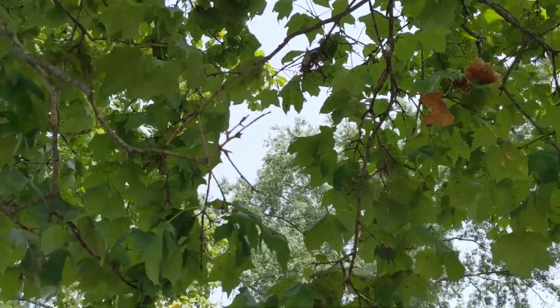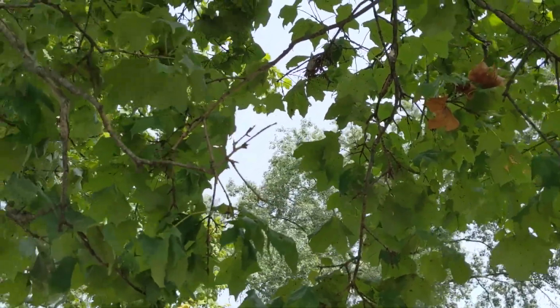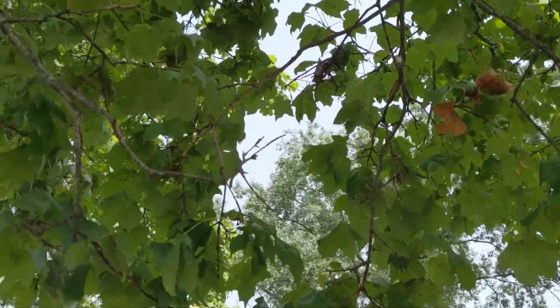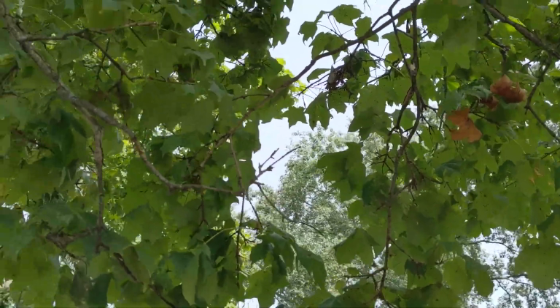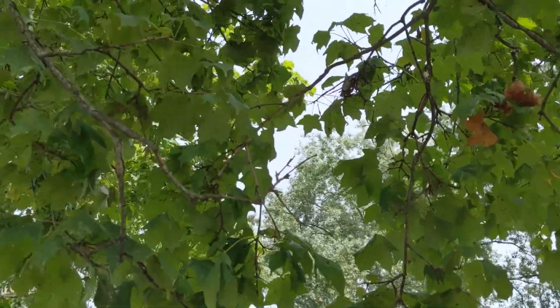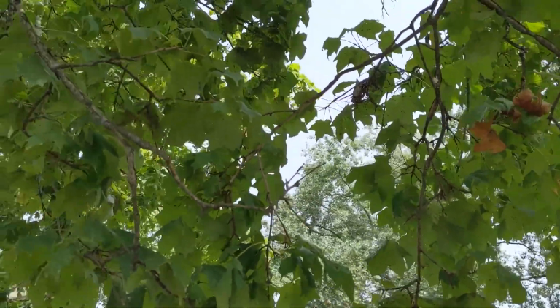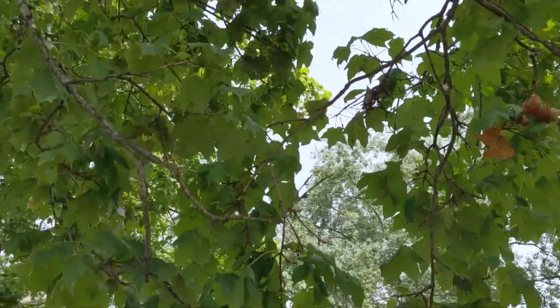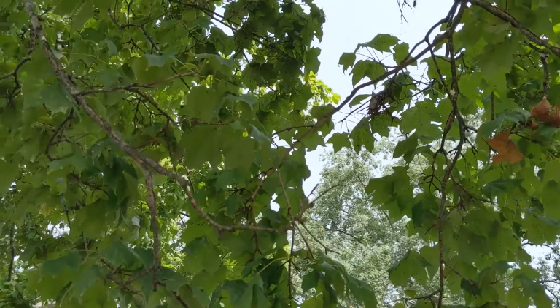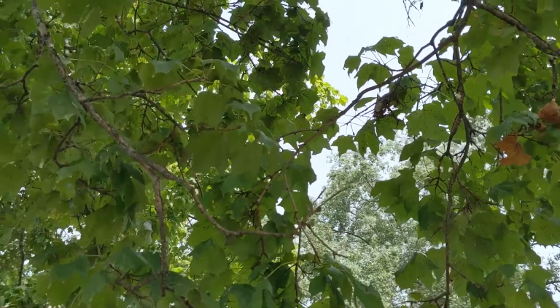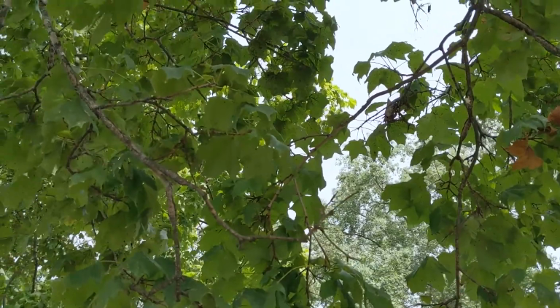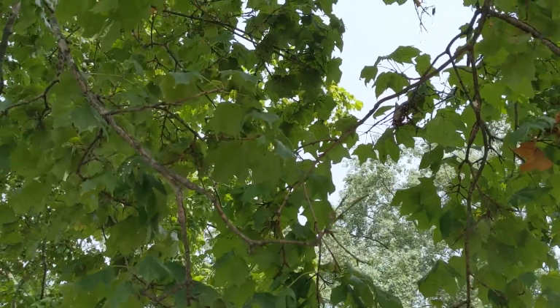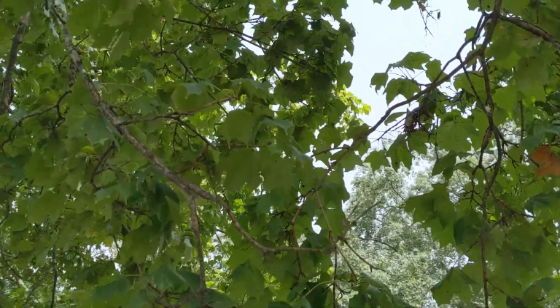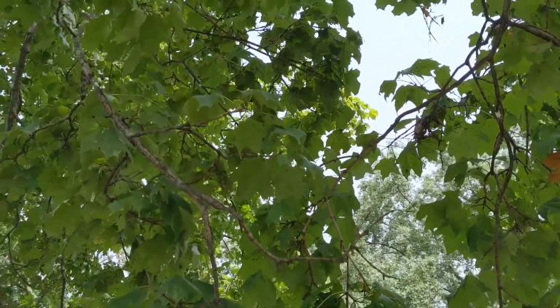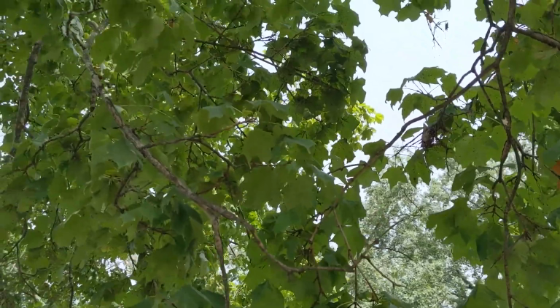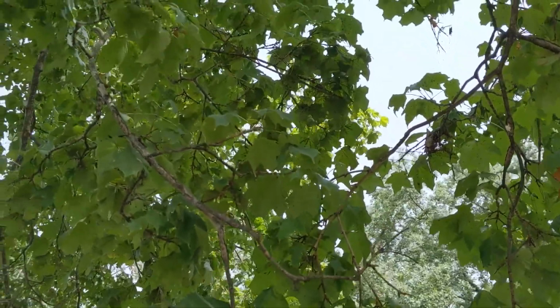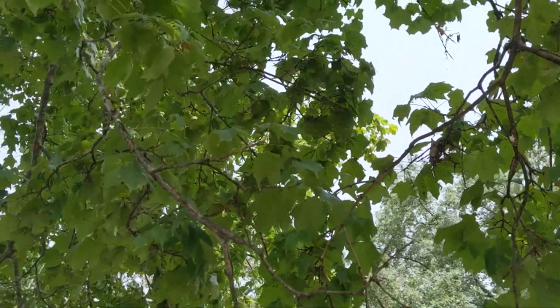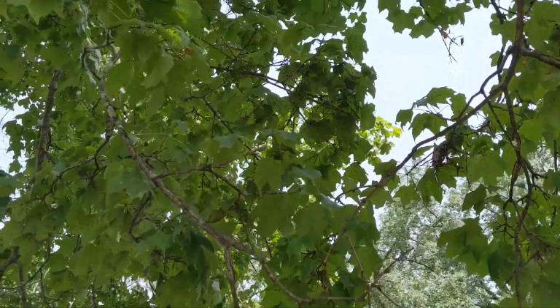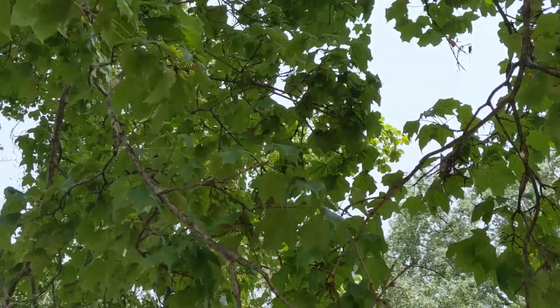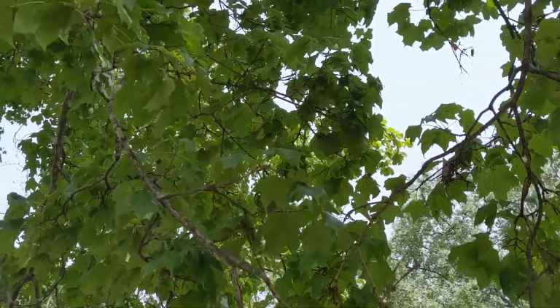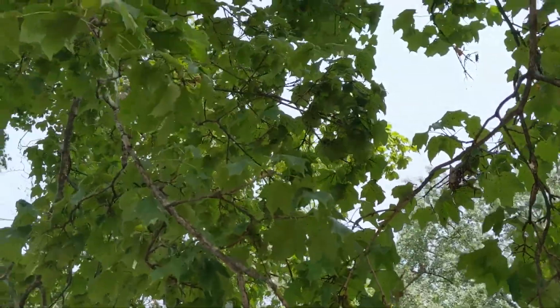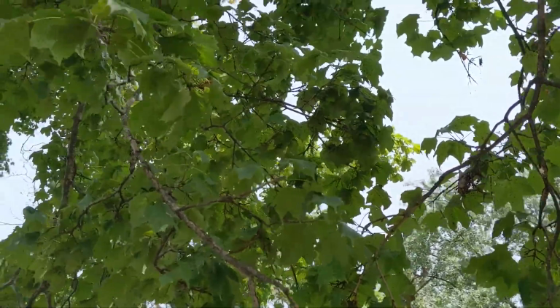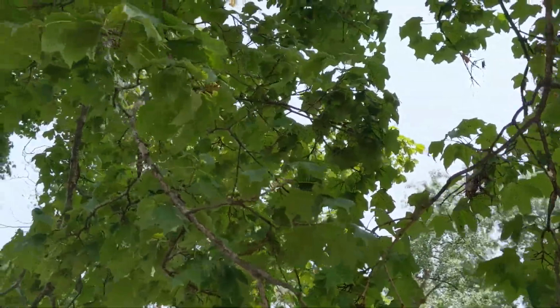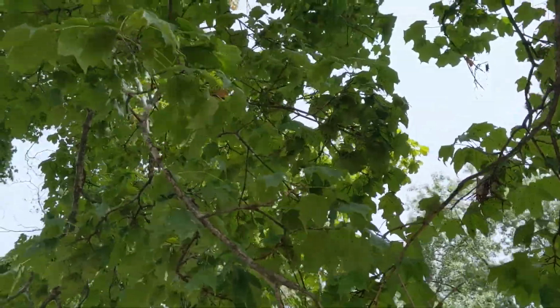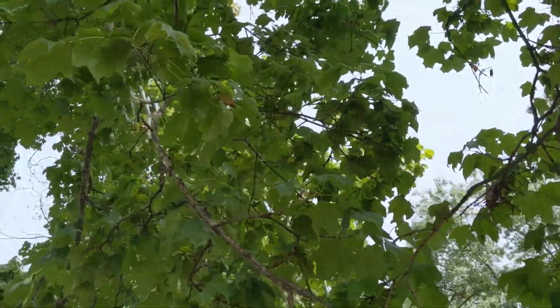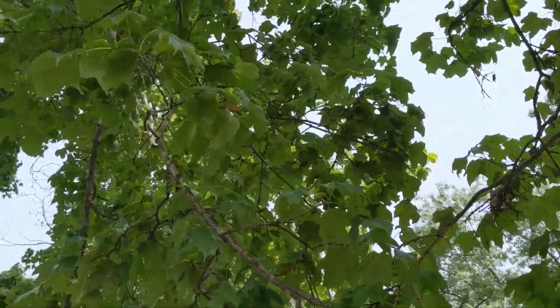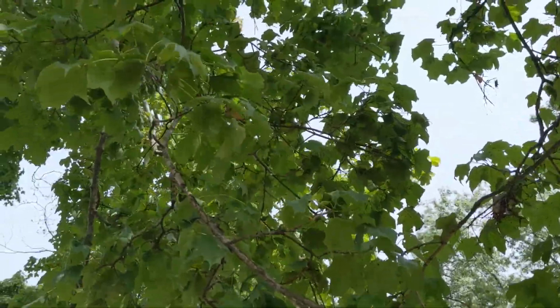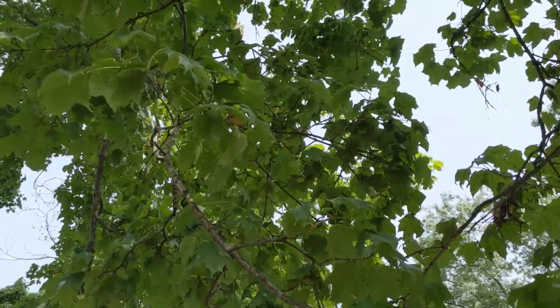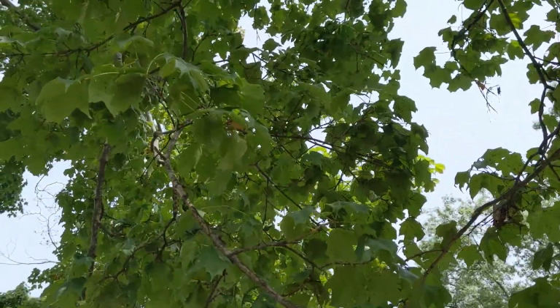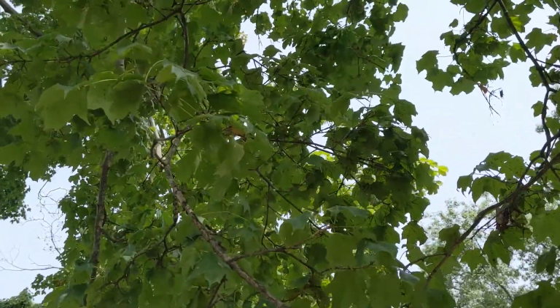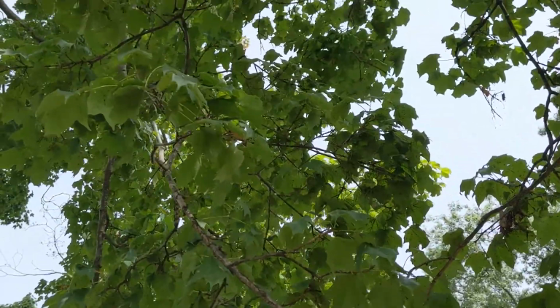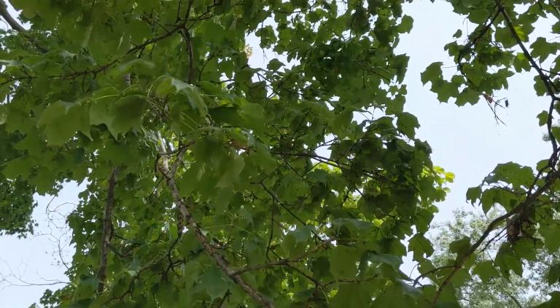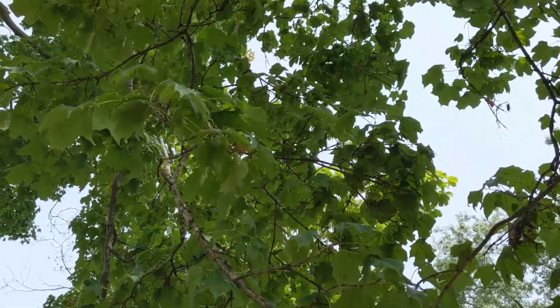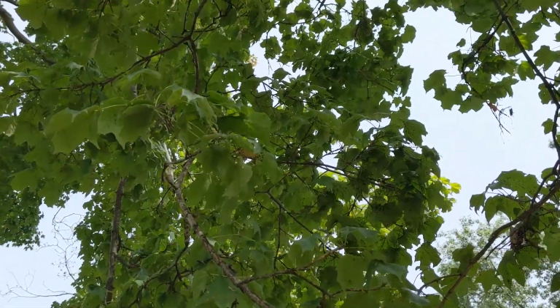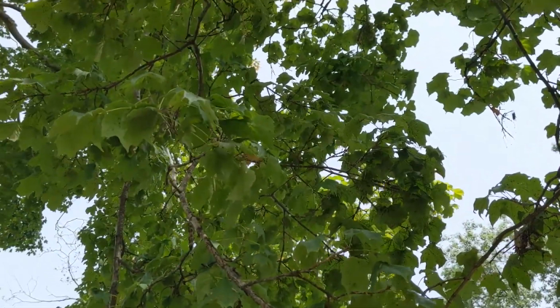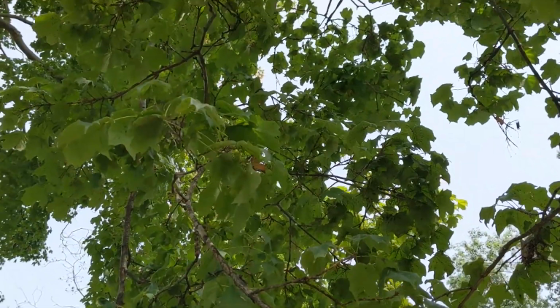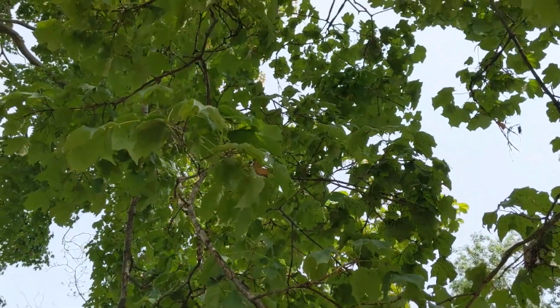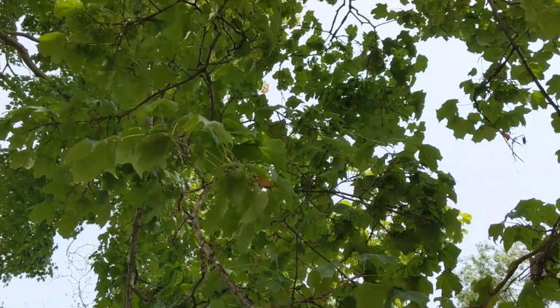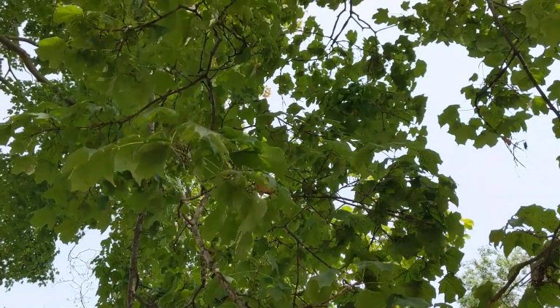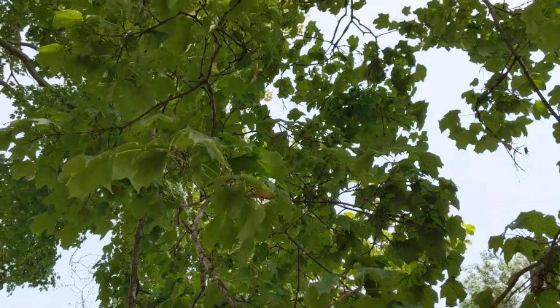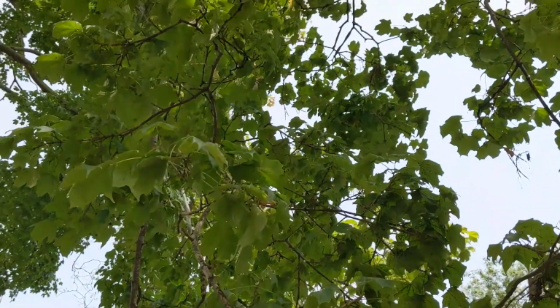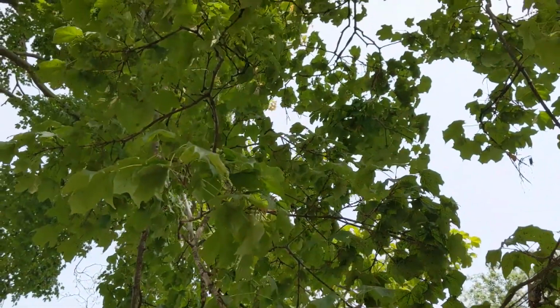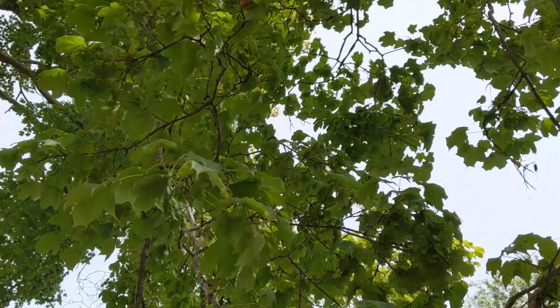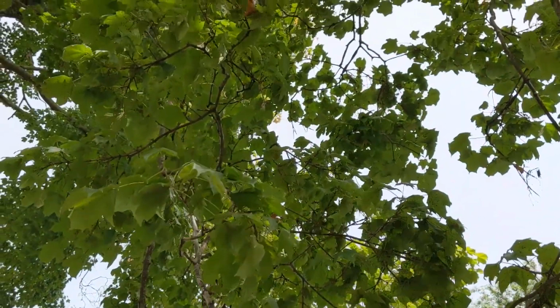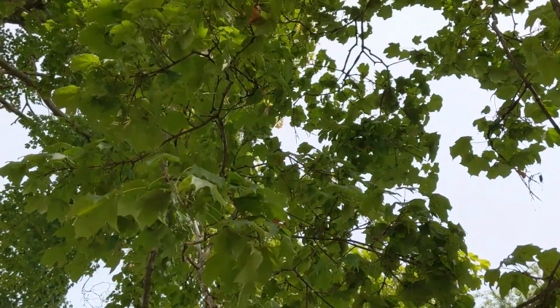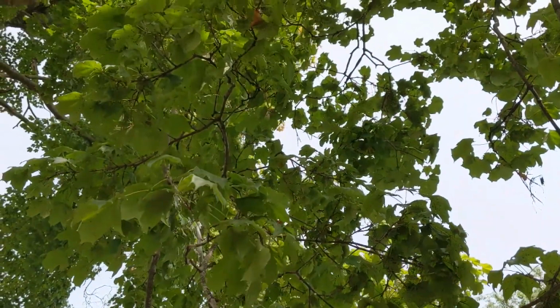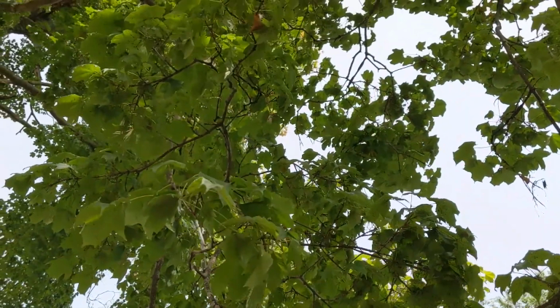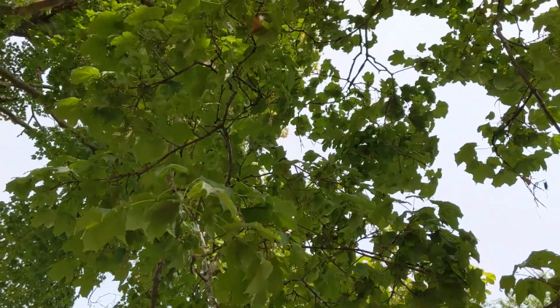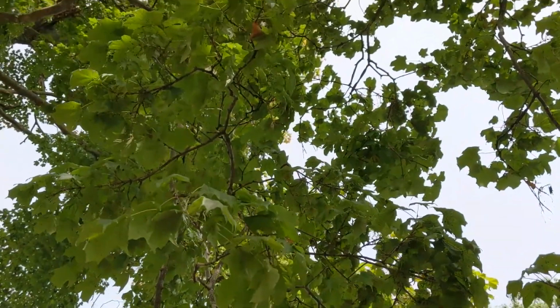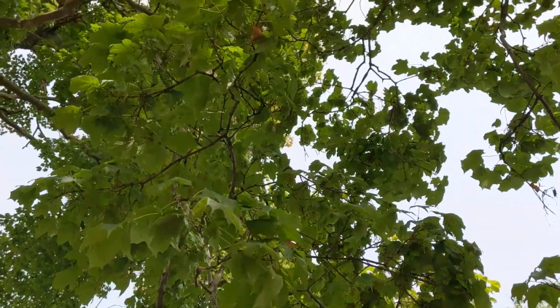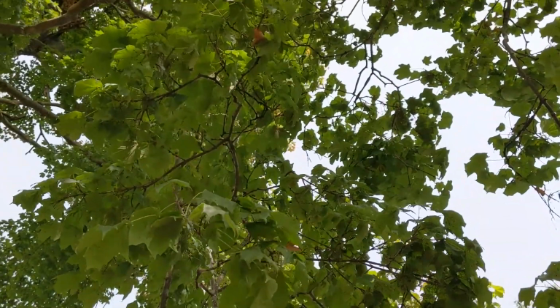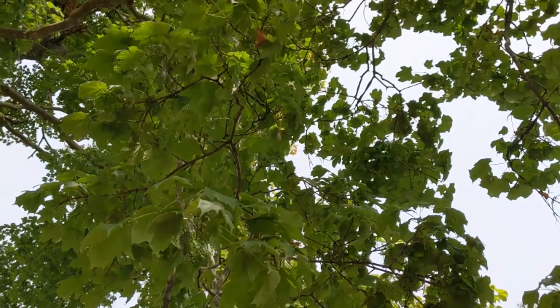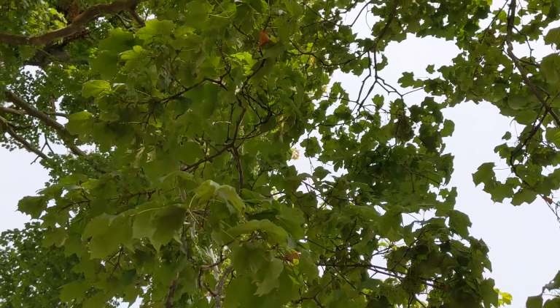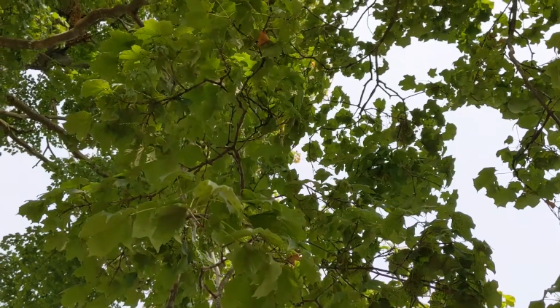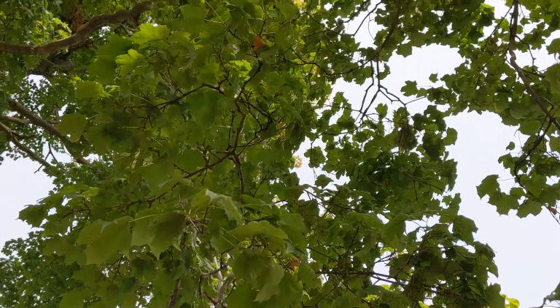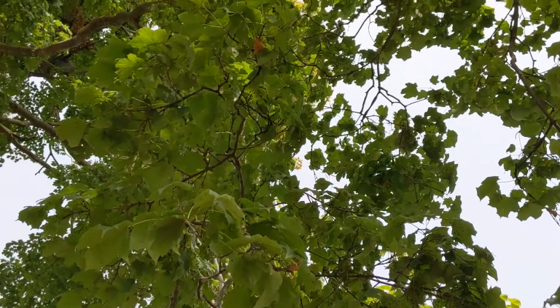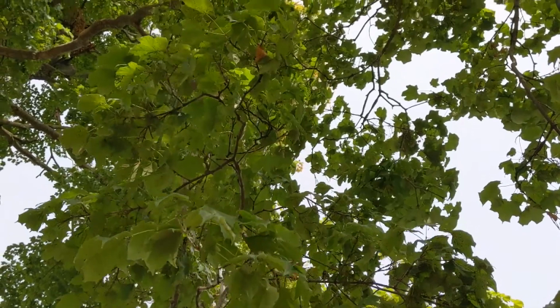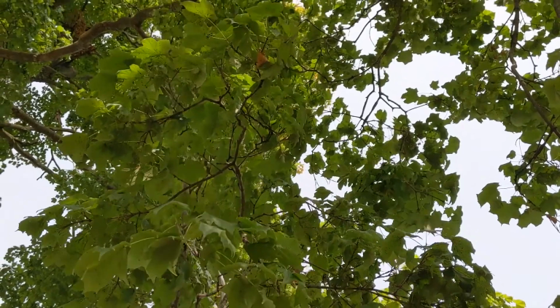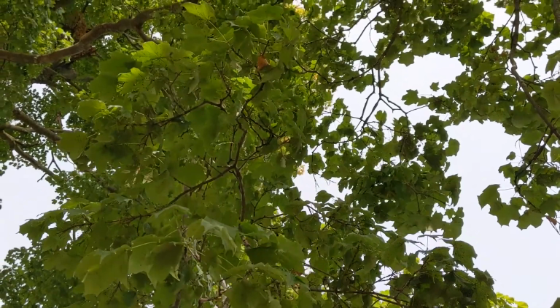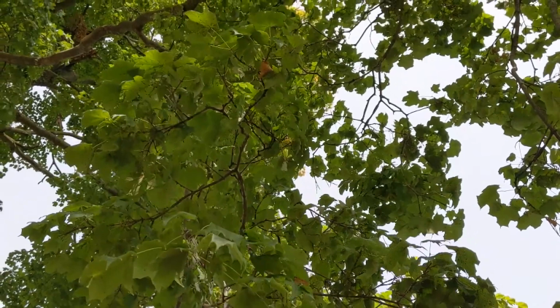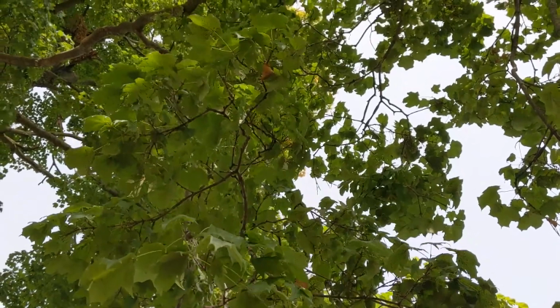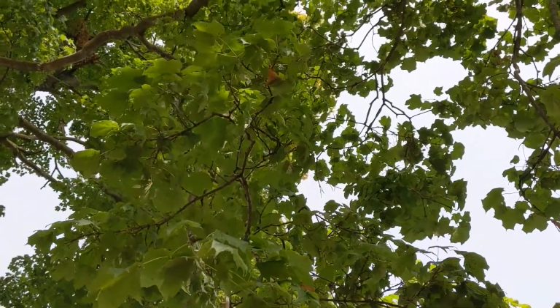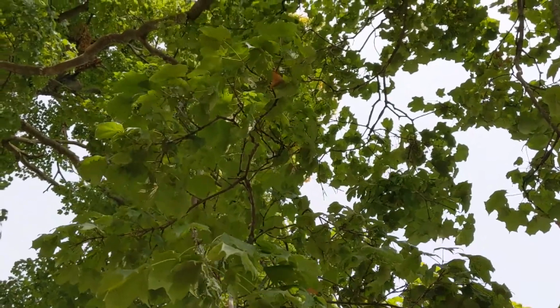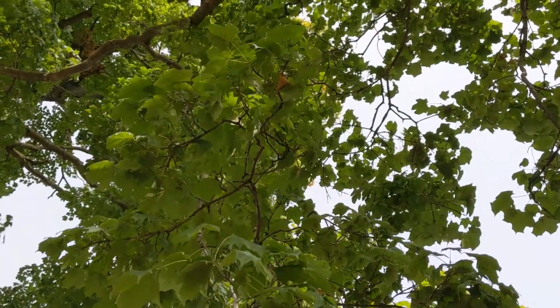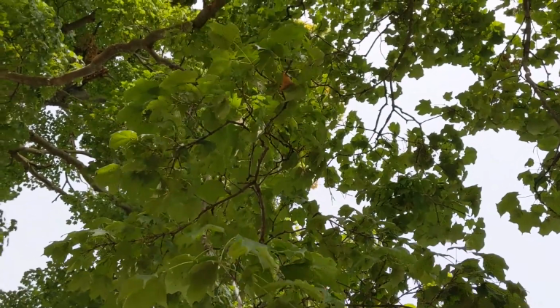The flowers are yellow, small, unisexual, with male and female flowers mixed or in separate clusters on the same tree.